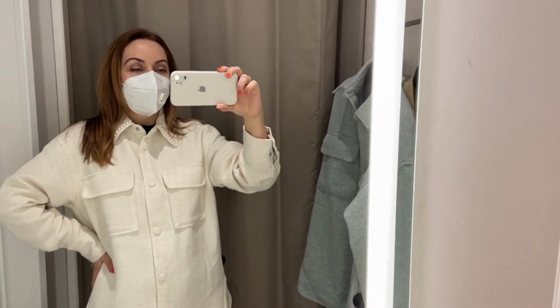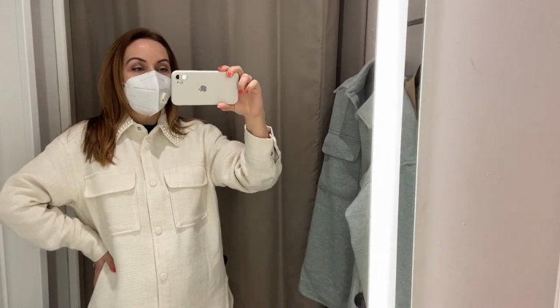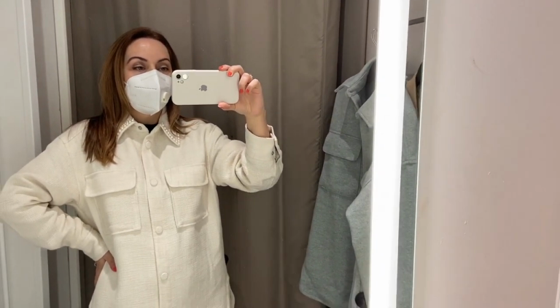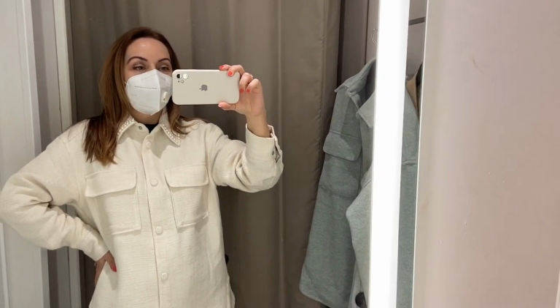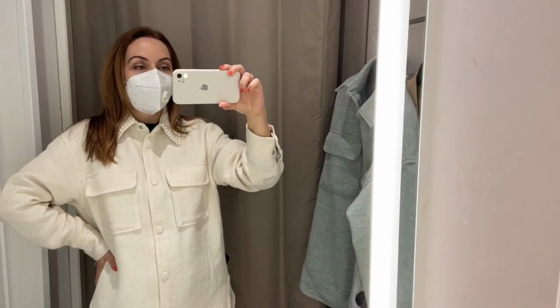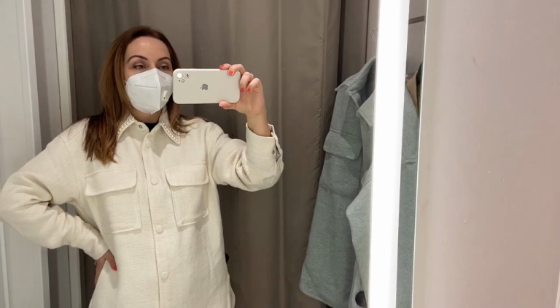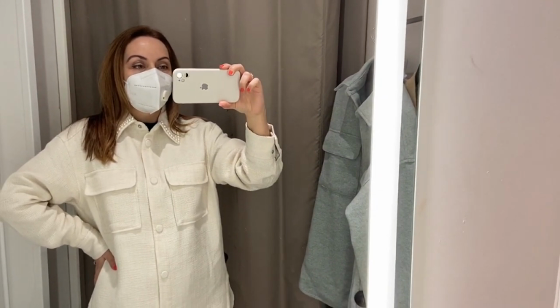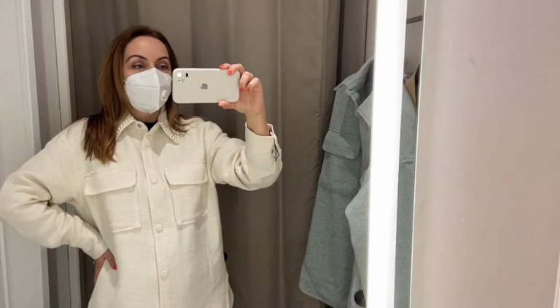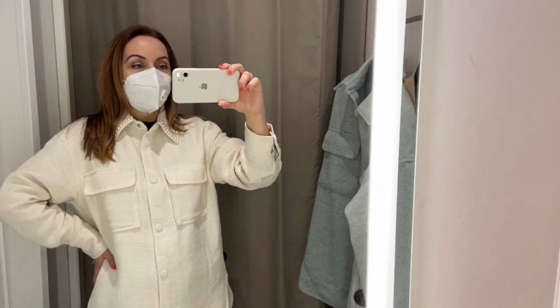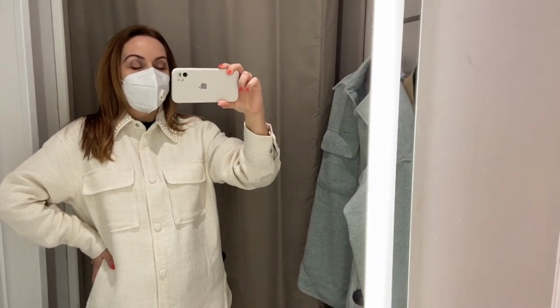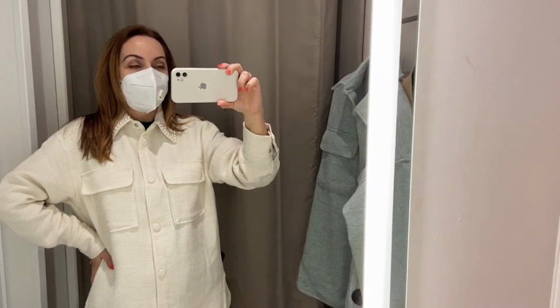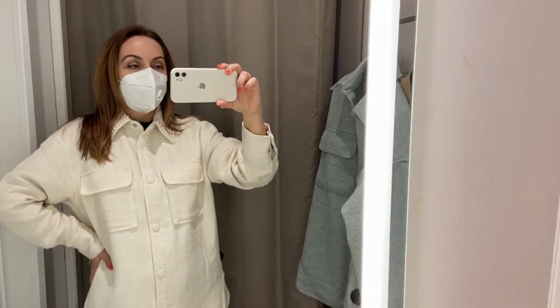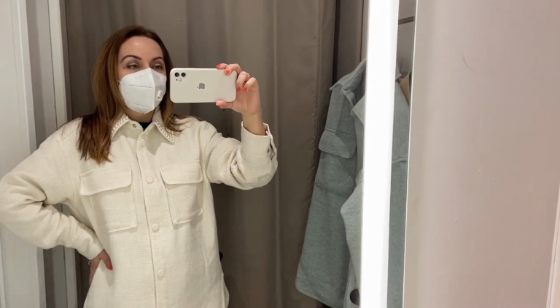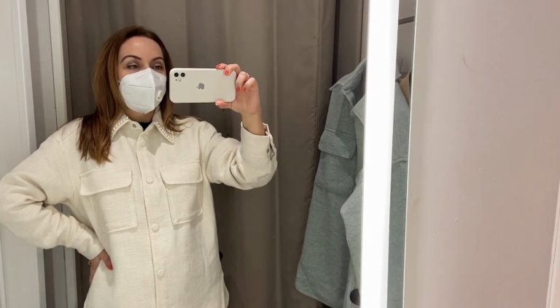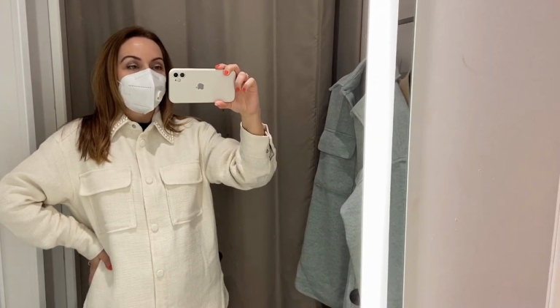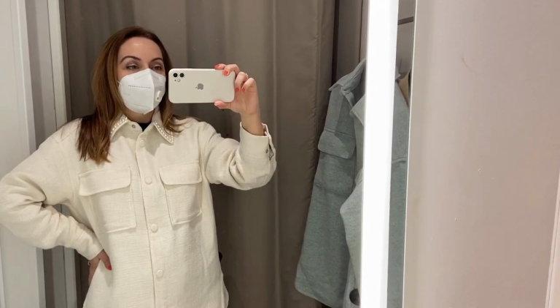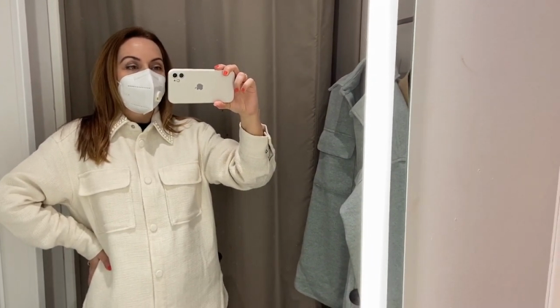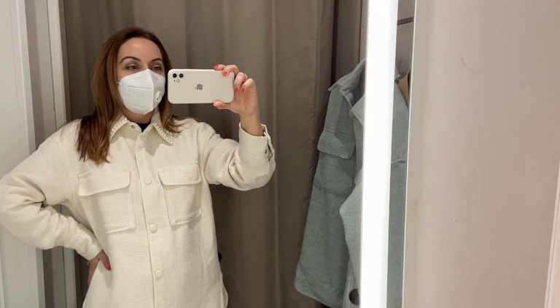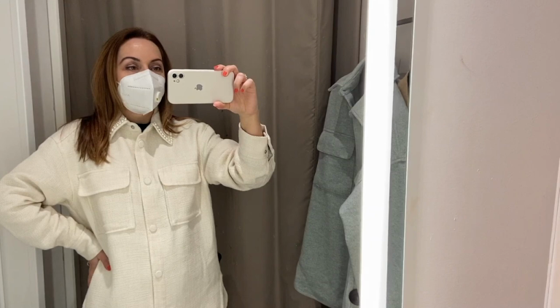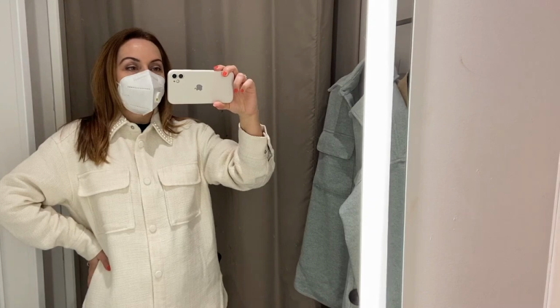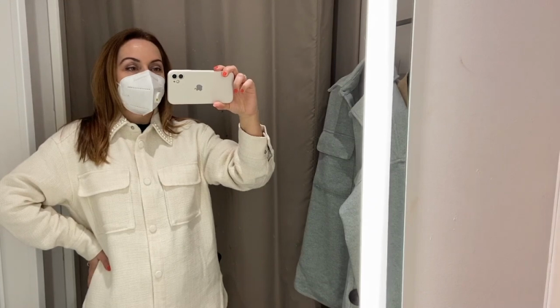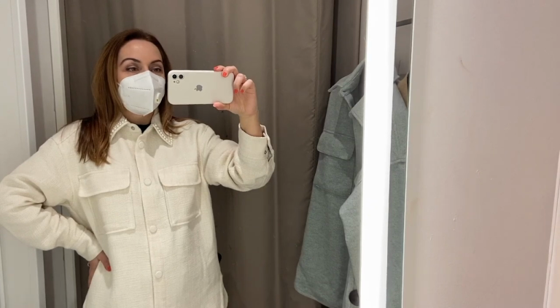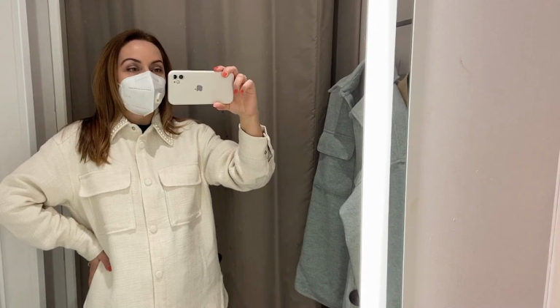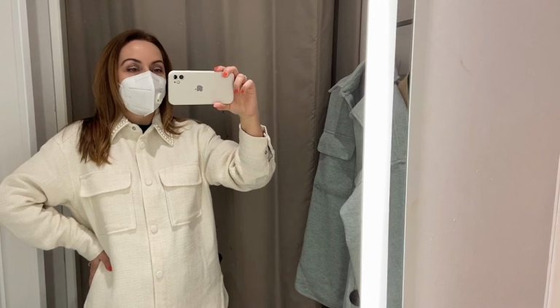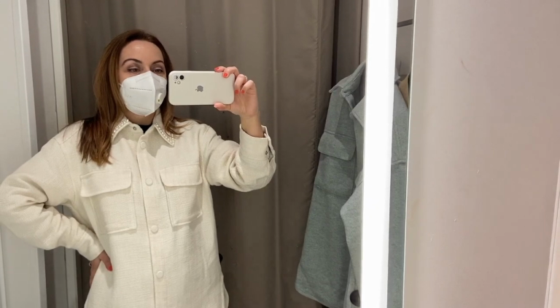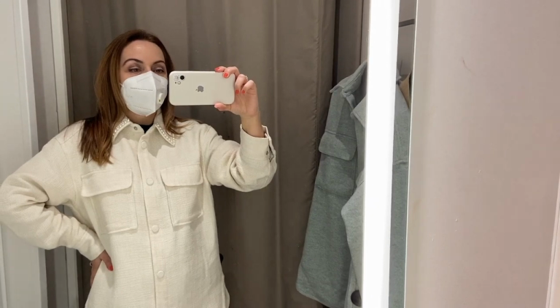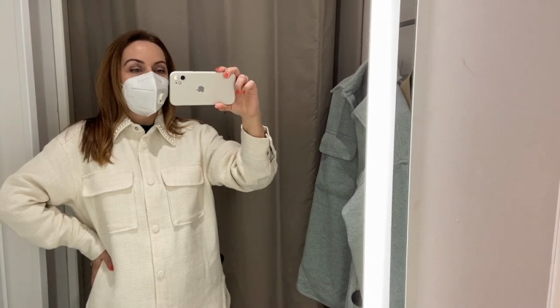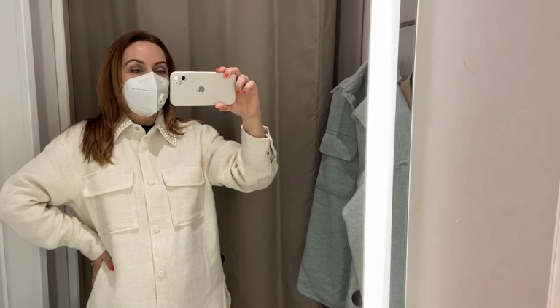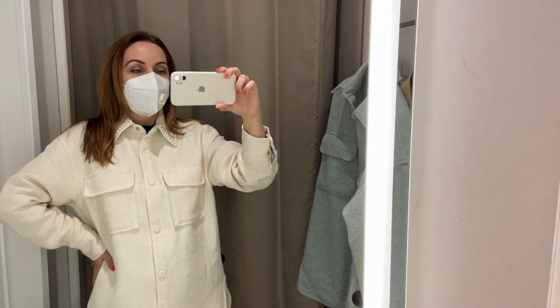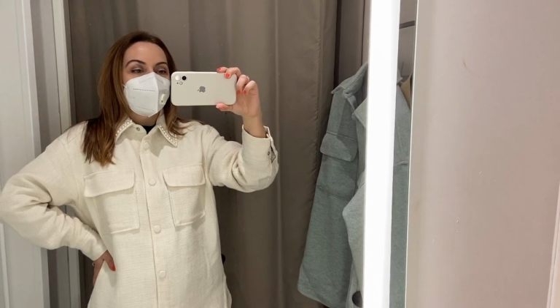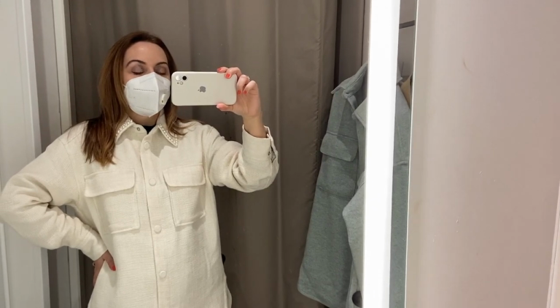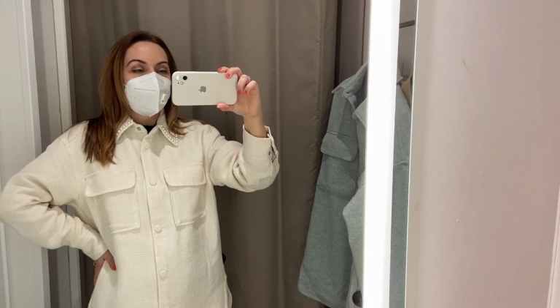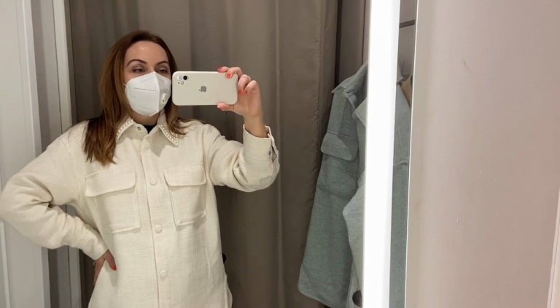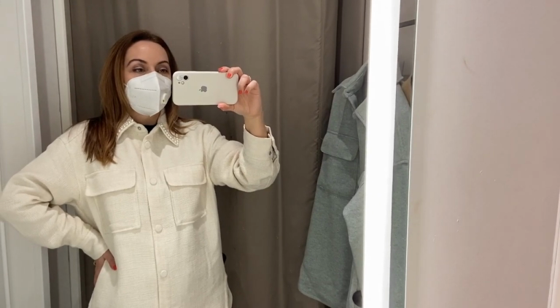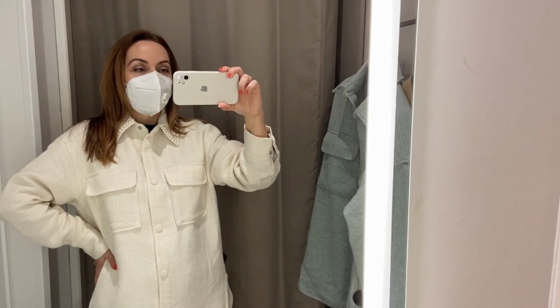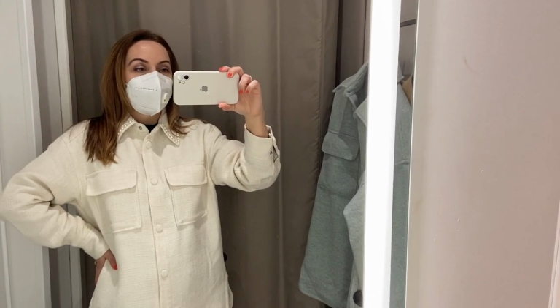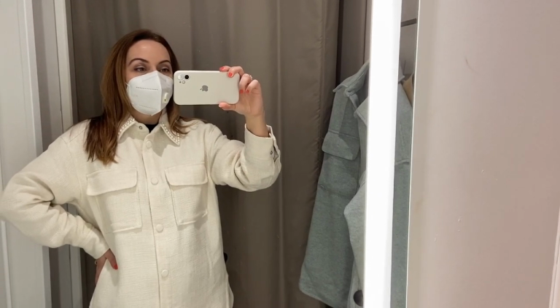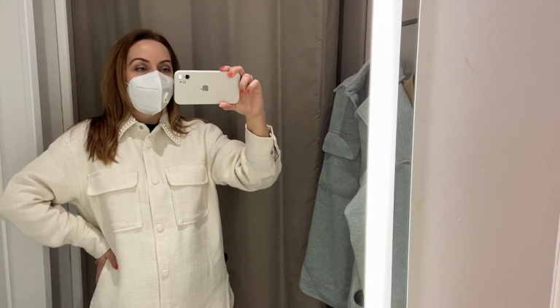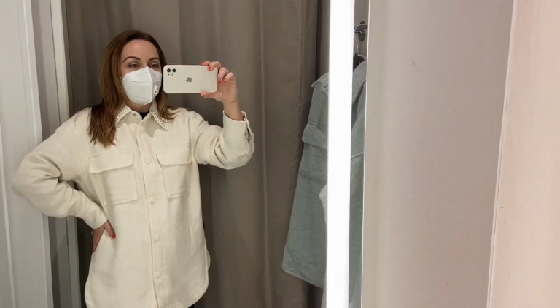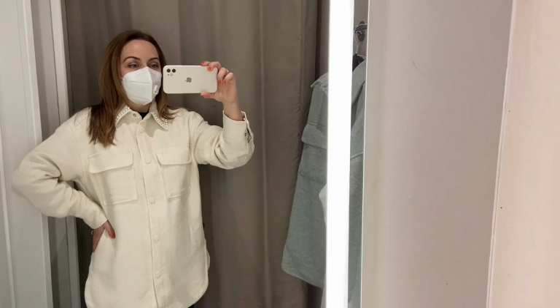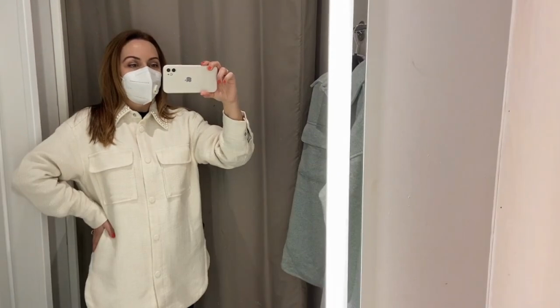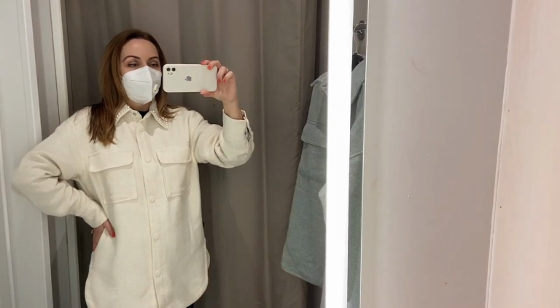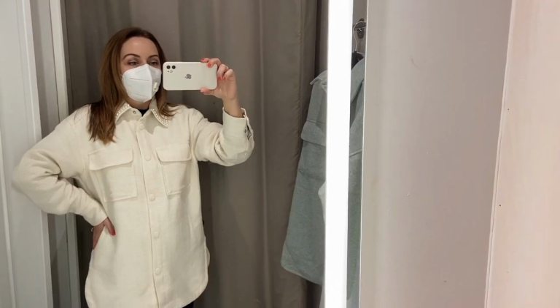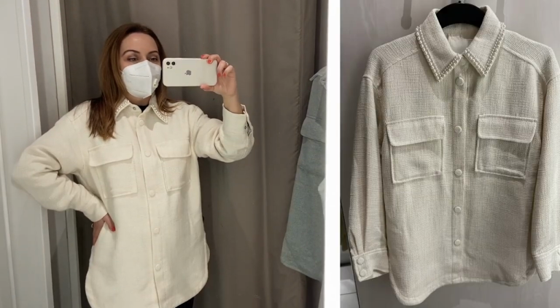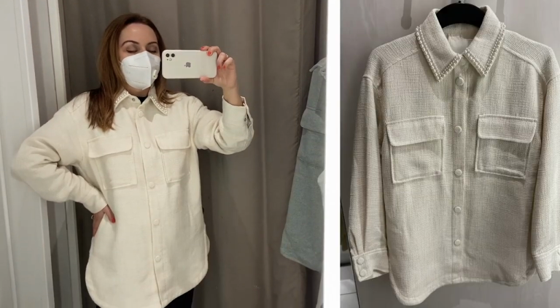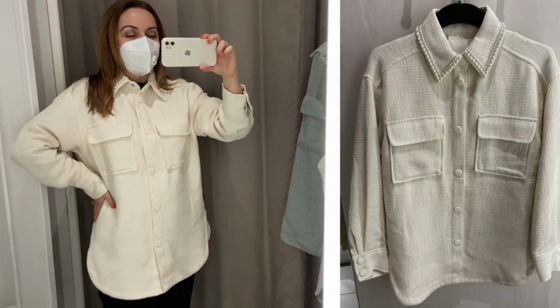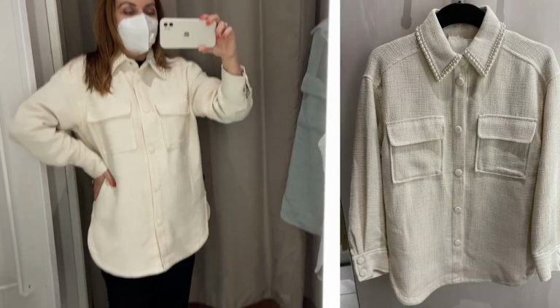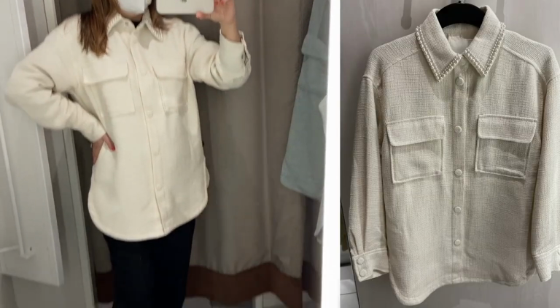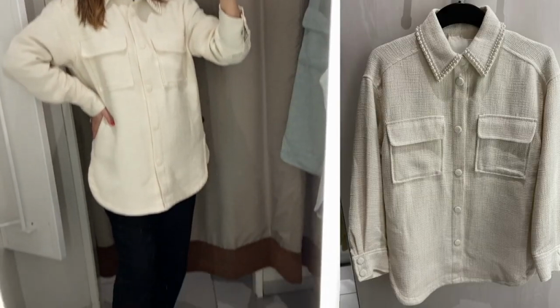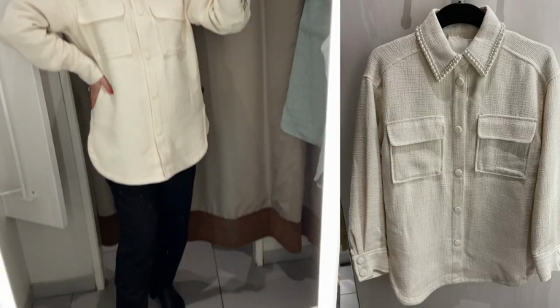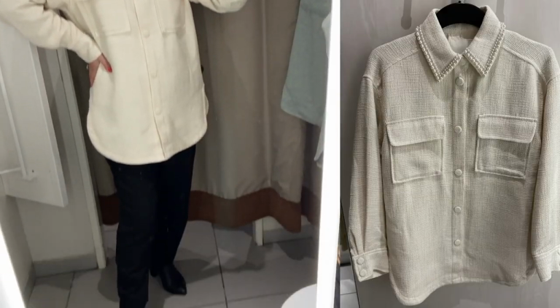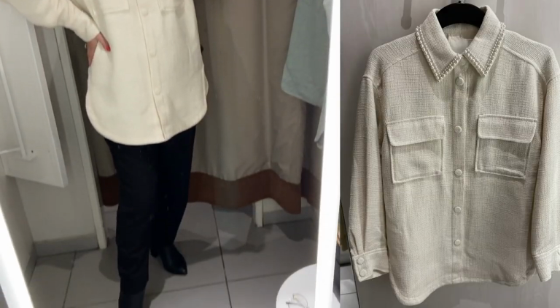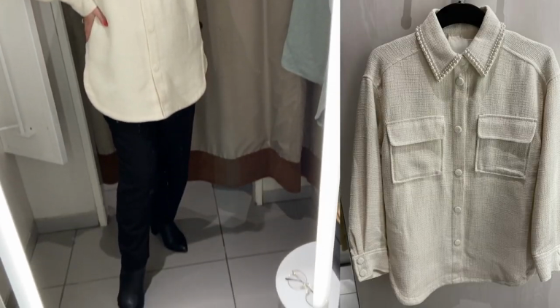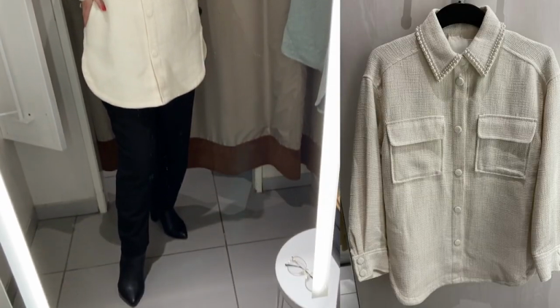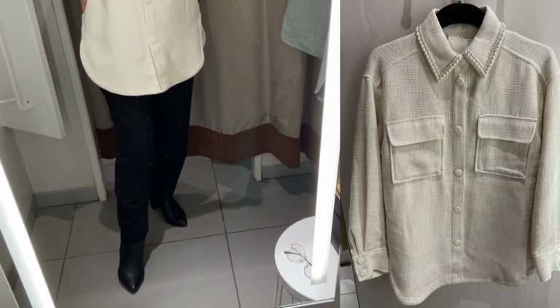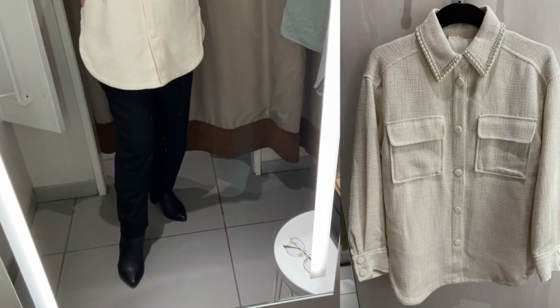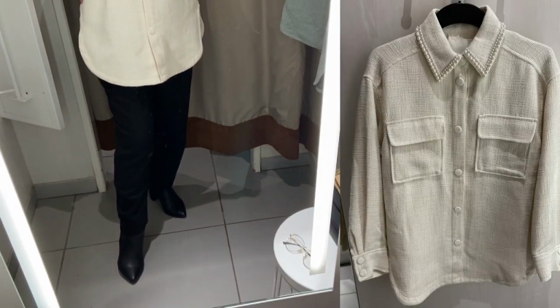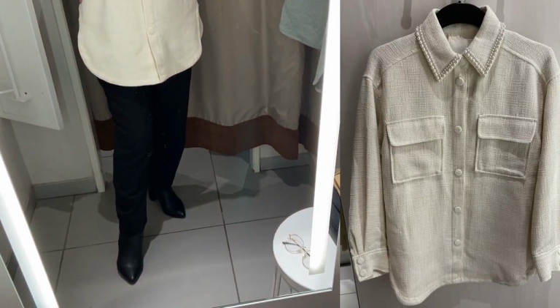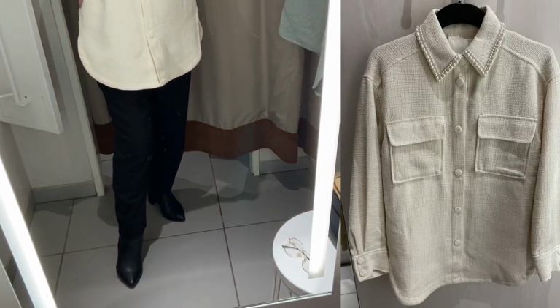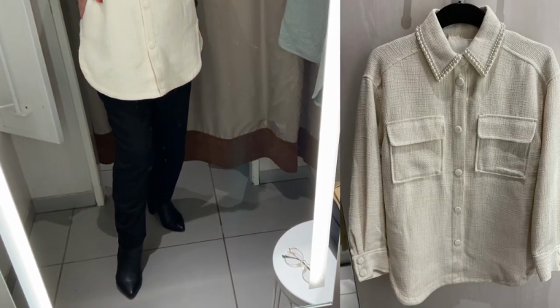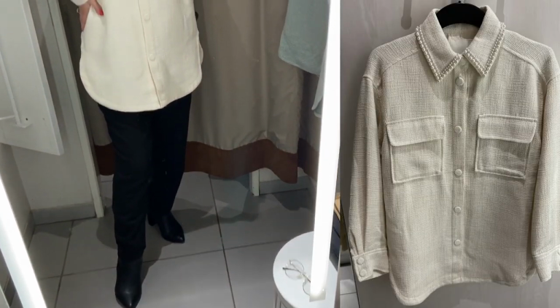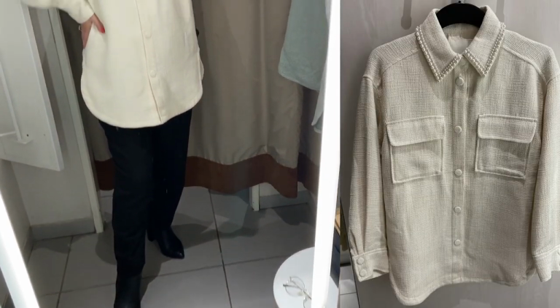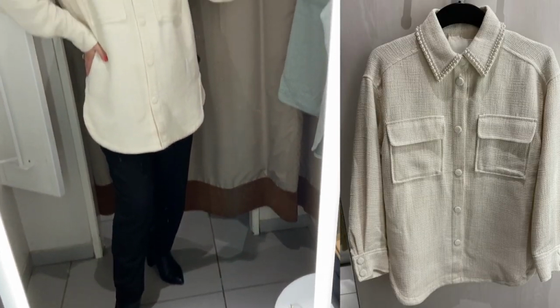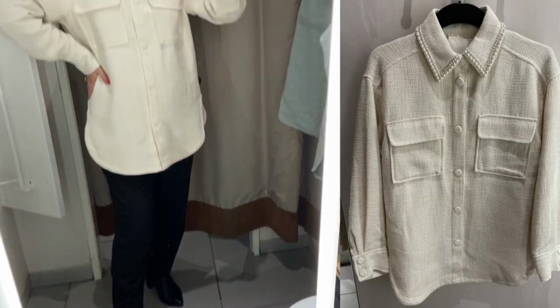It's perfect to complete a casual or an elegant outfit for the transitional season.